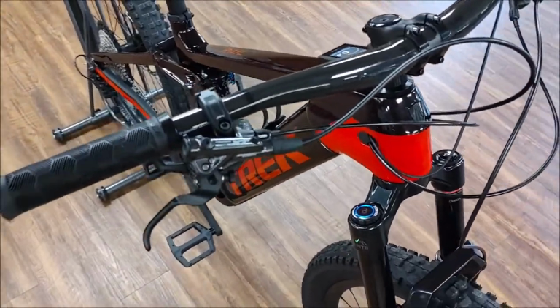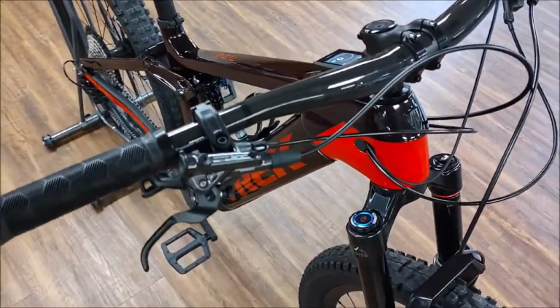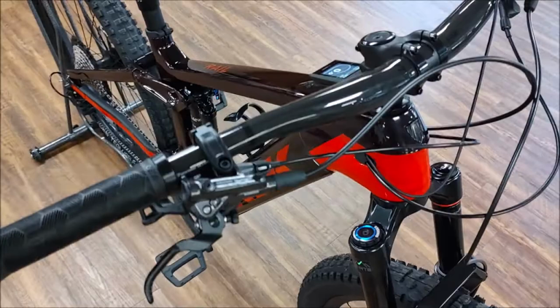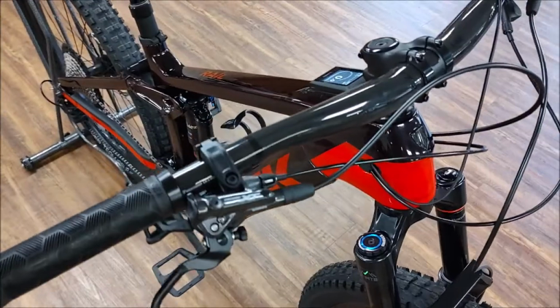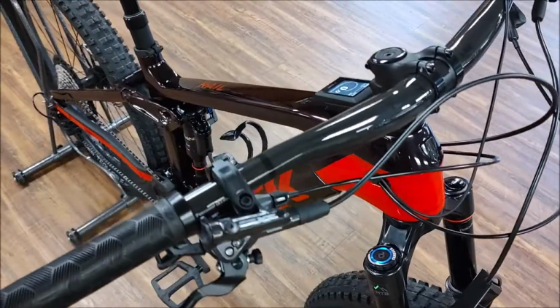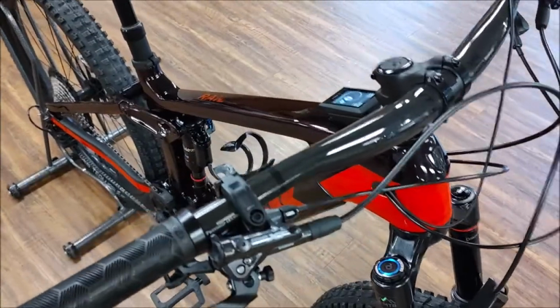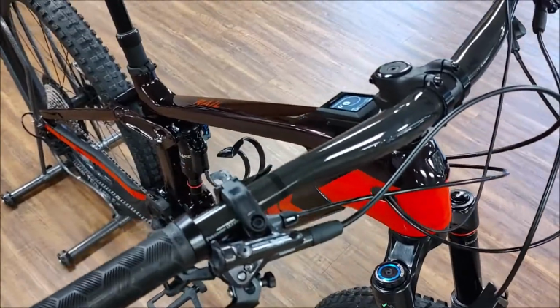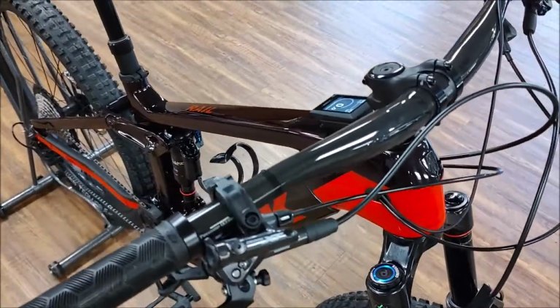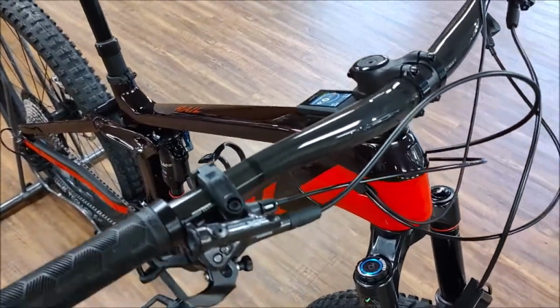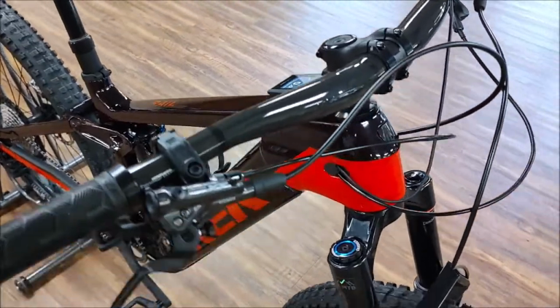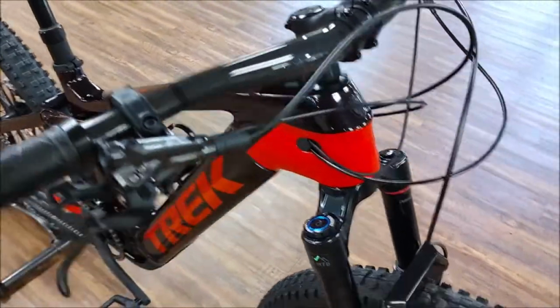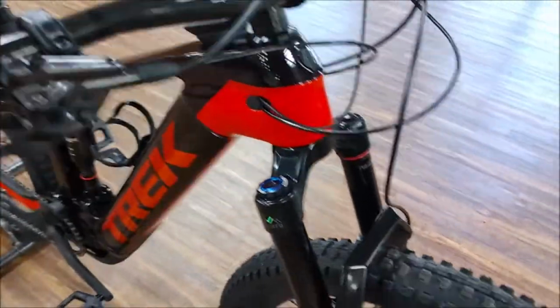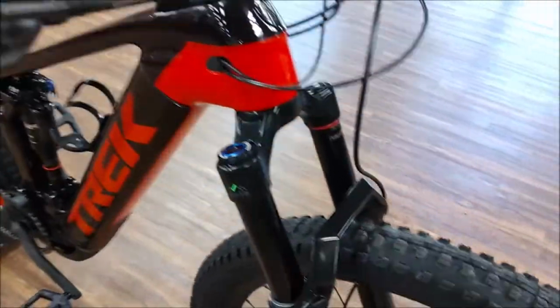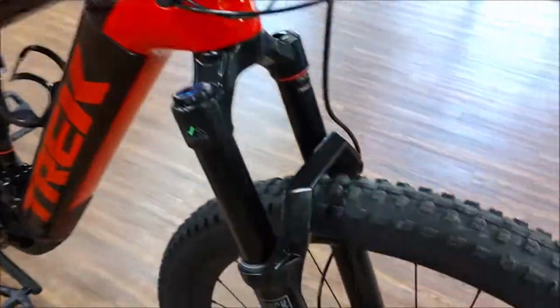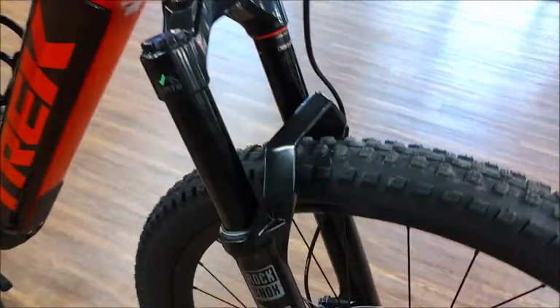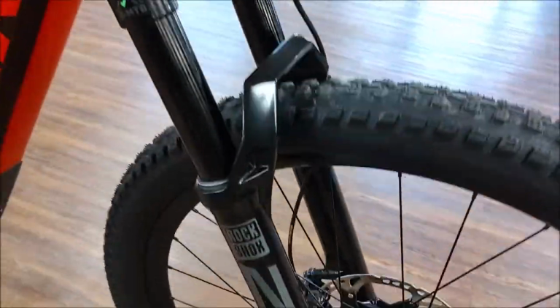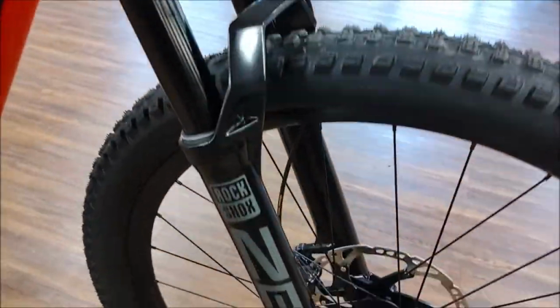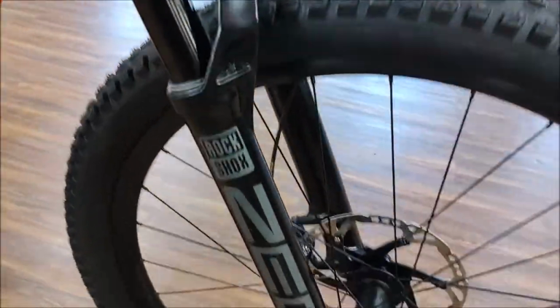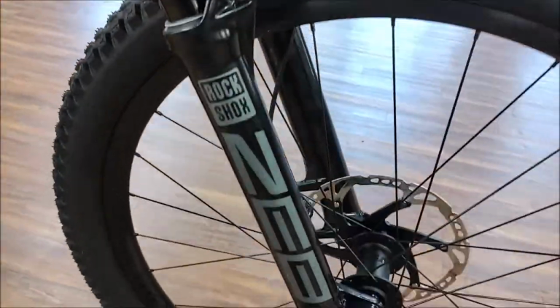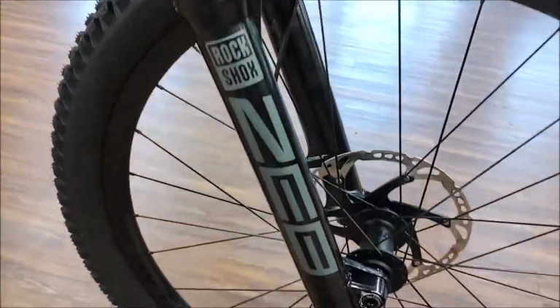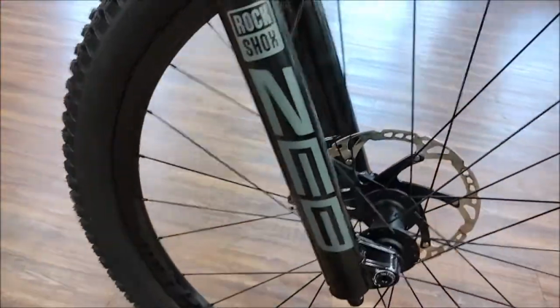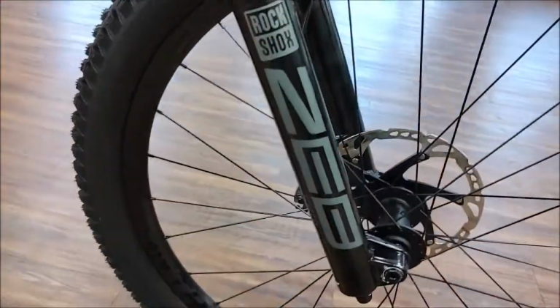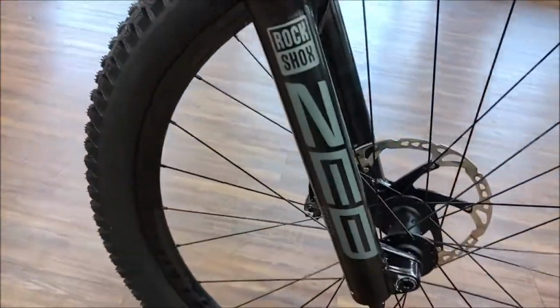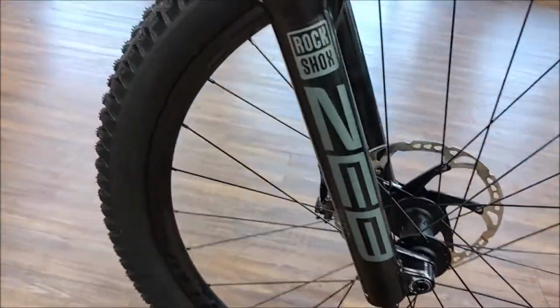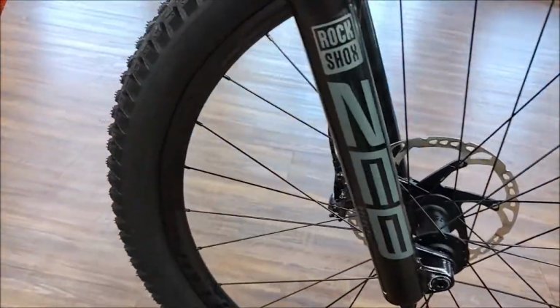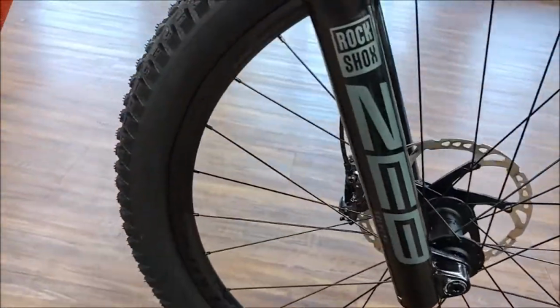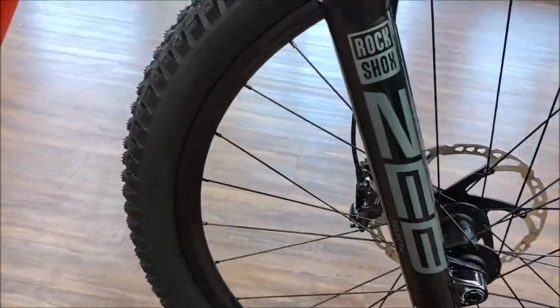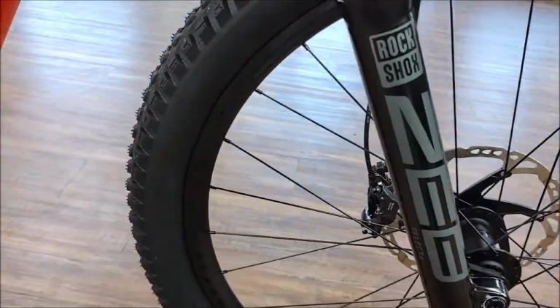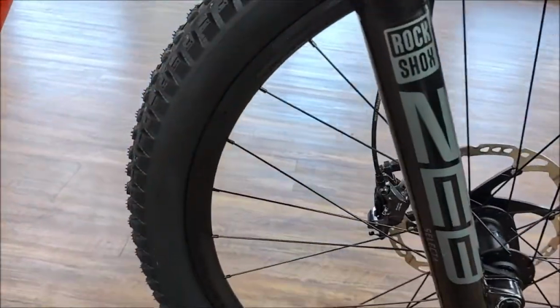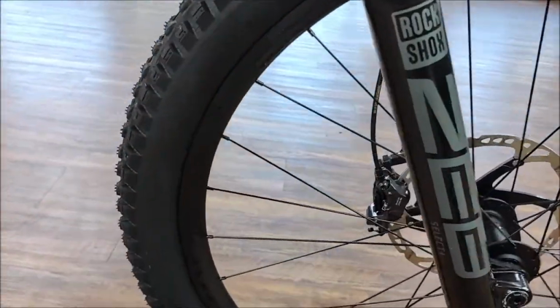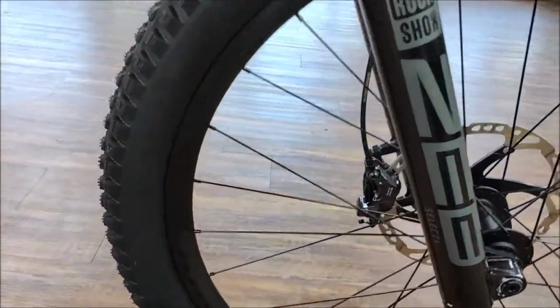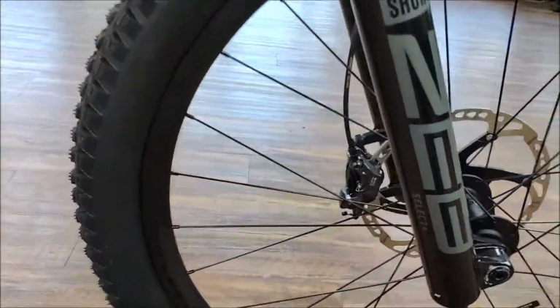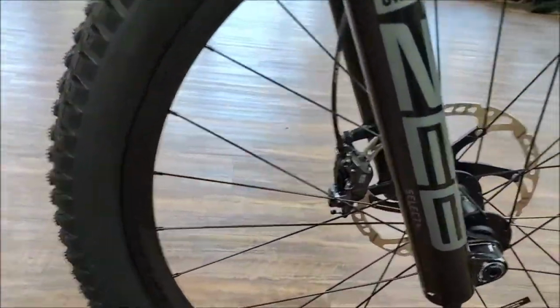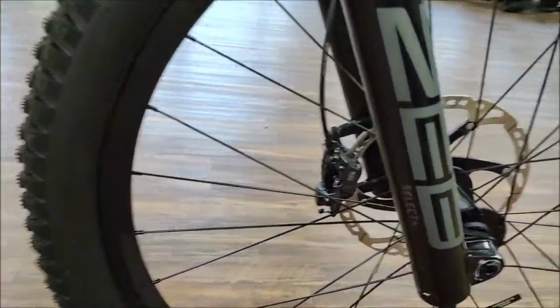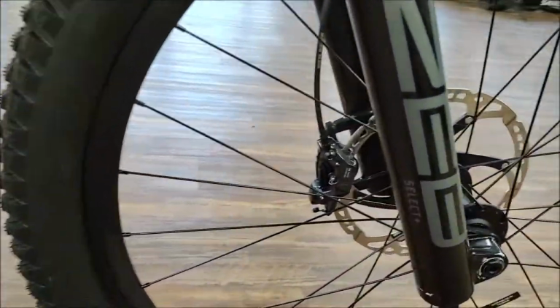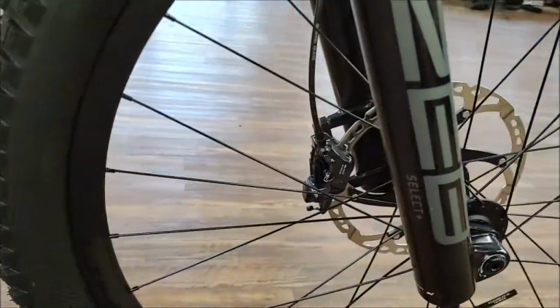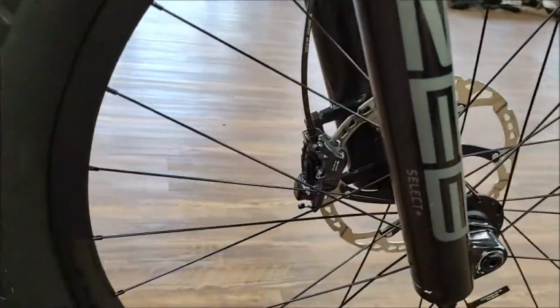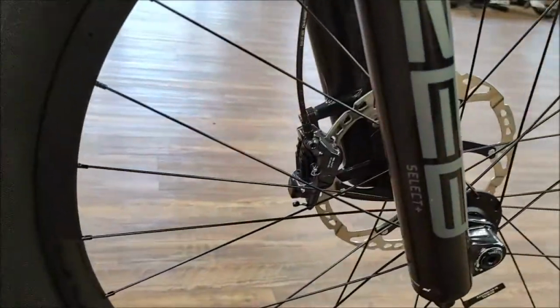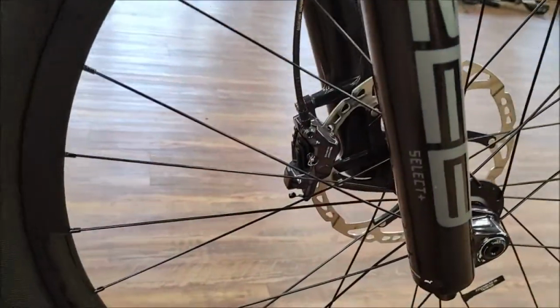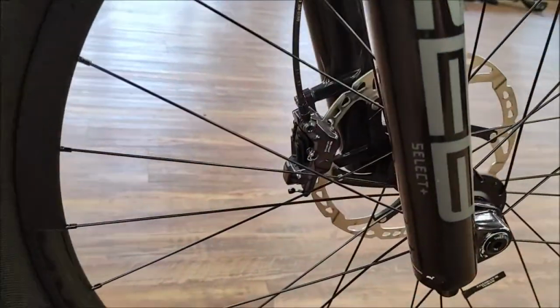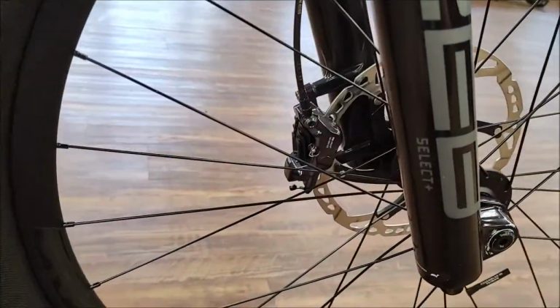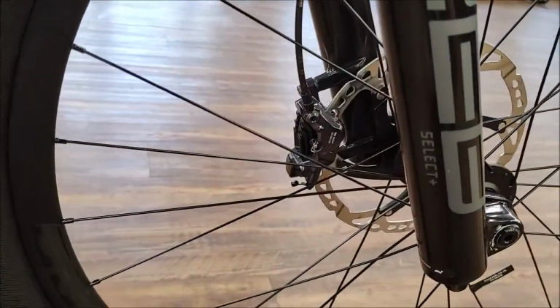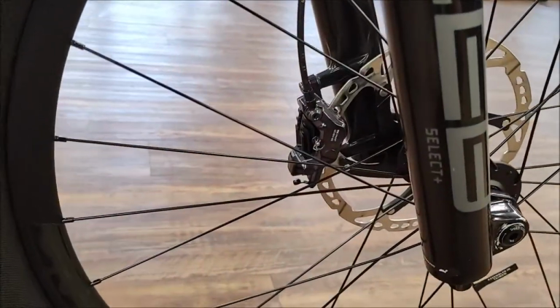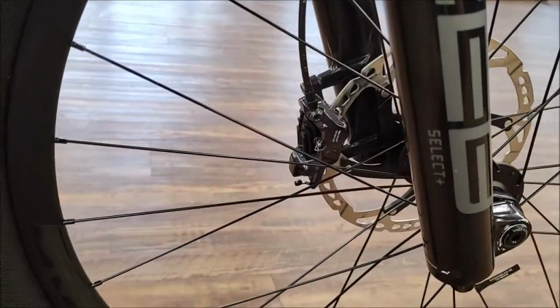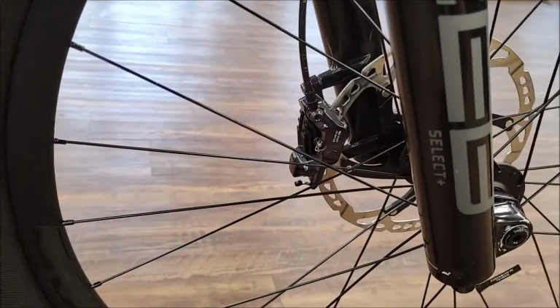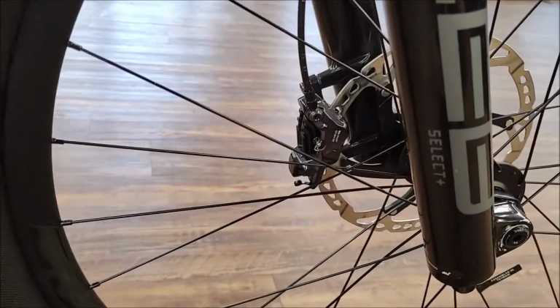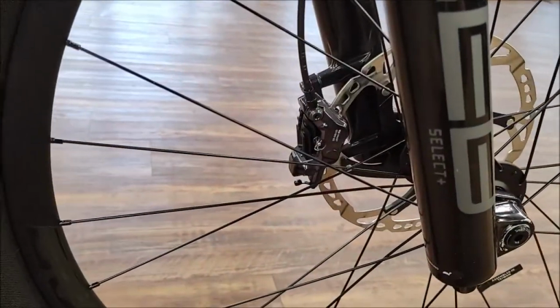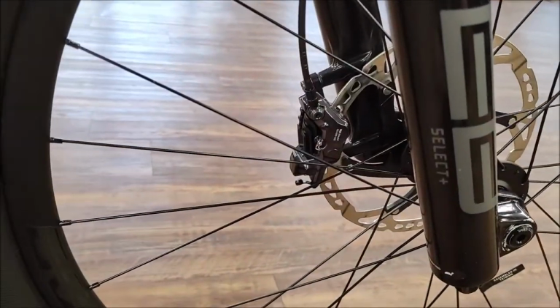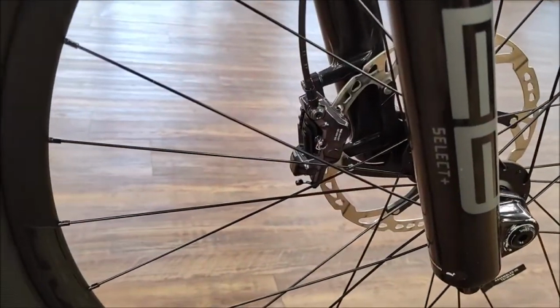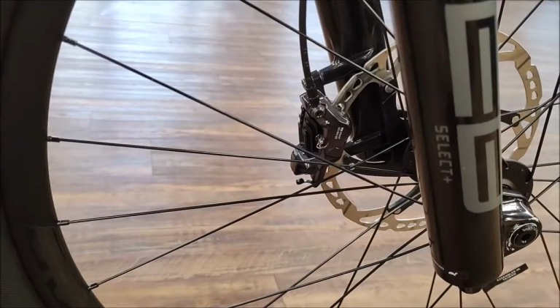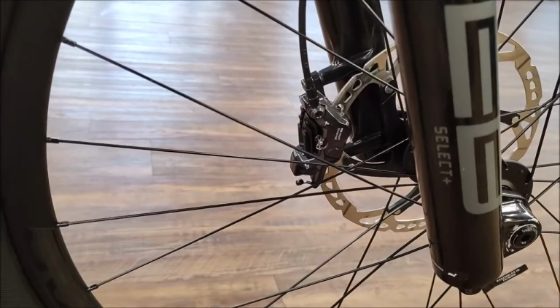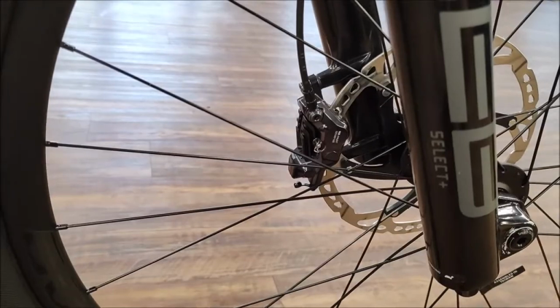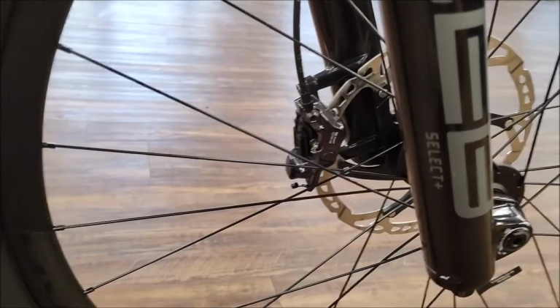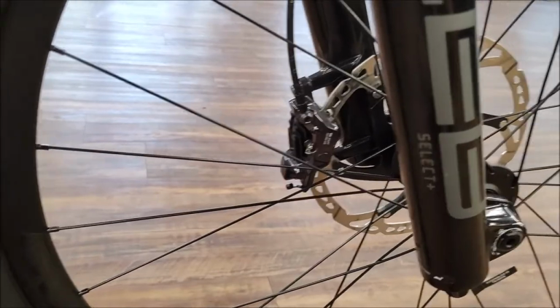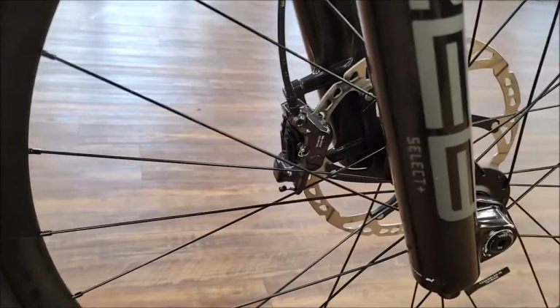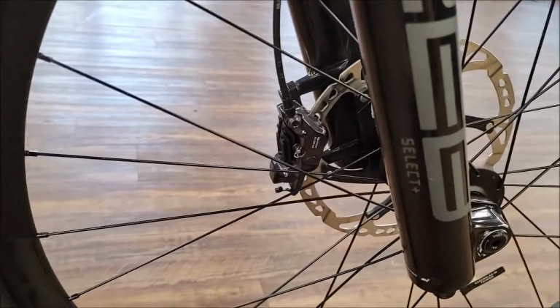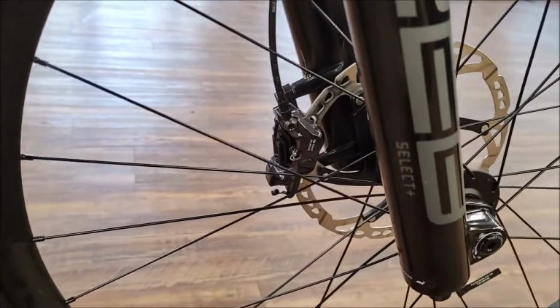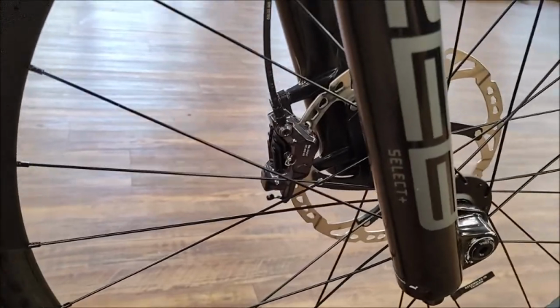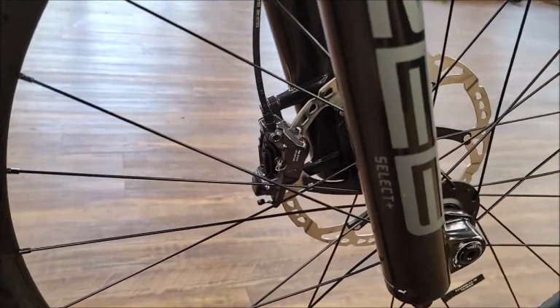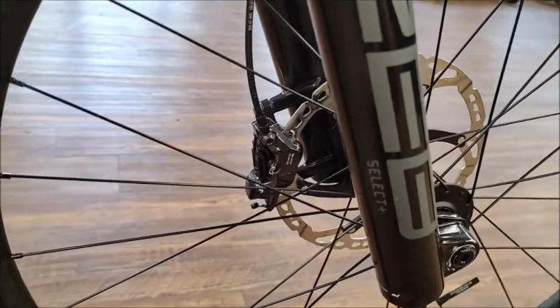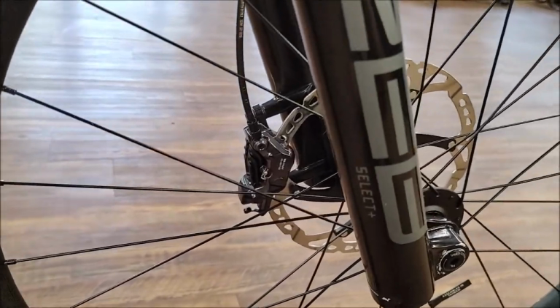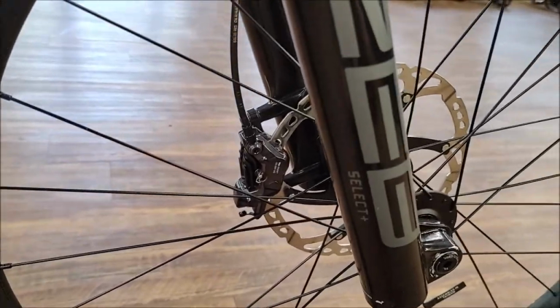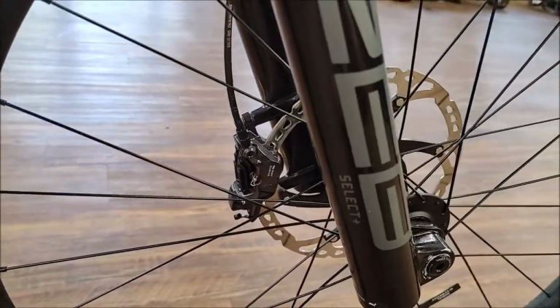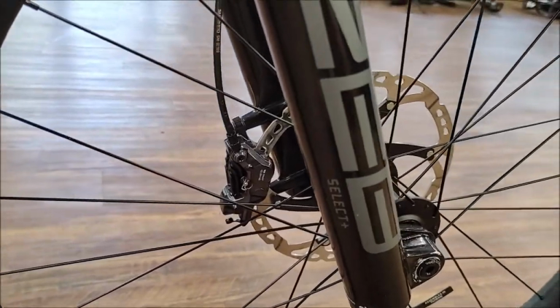Your brakes are Shimano XT — these are the 8120 four-piston models.